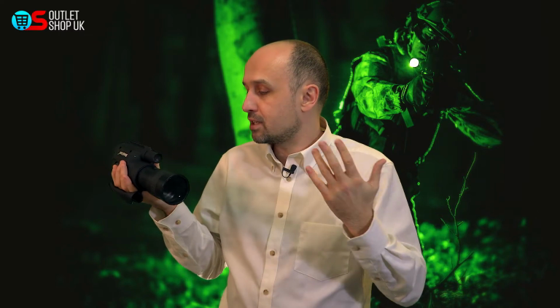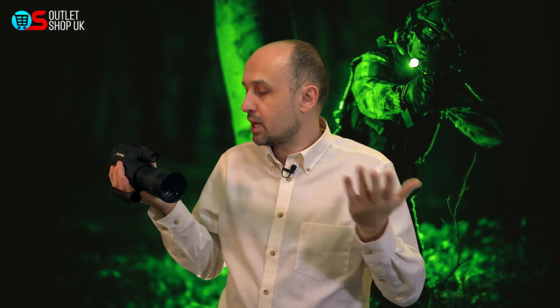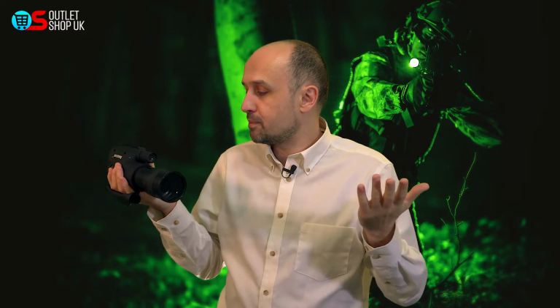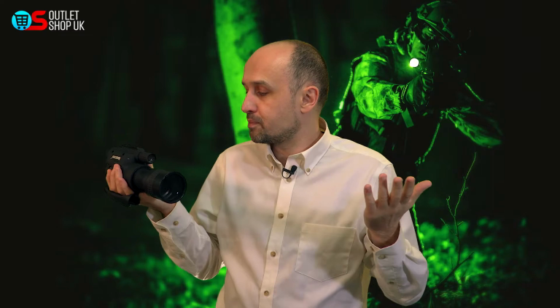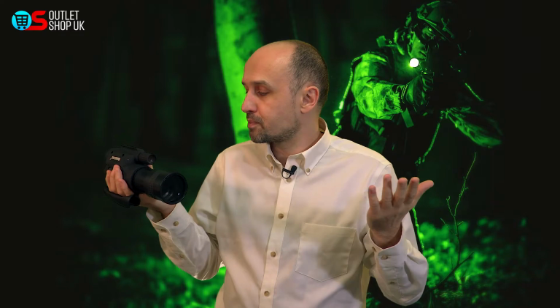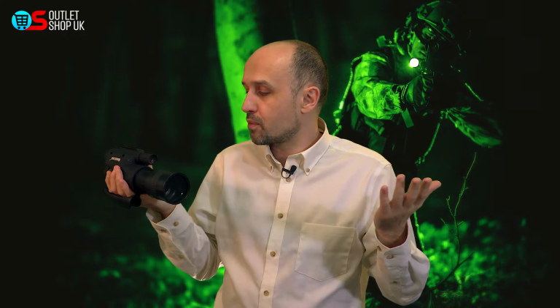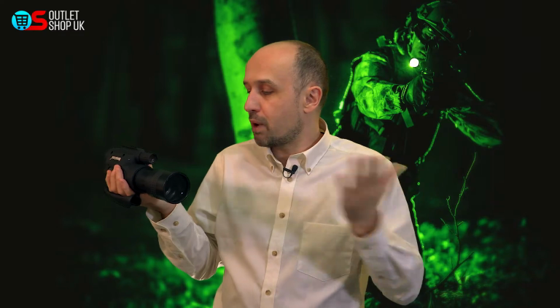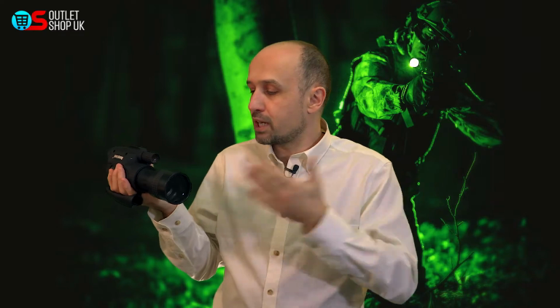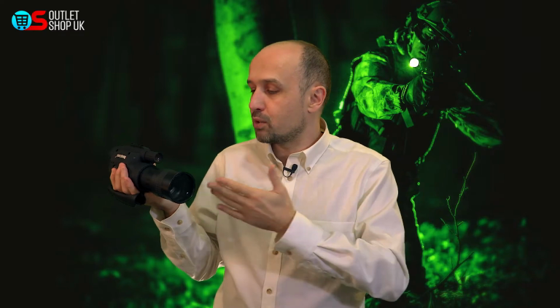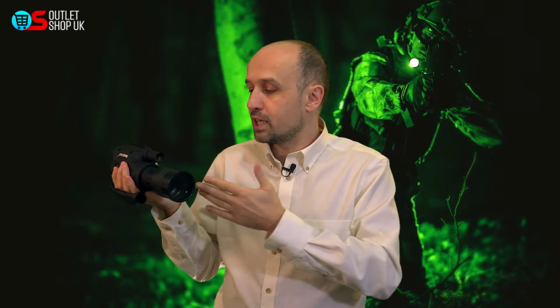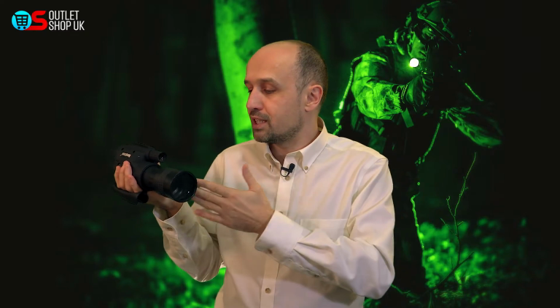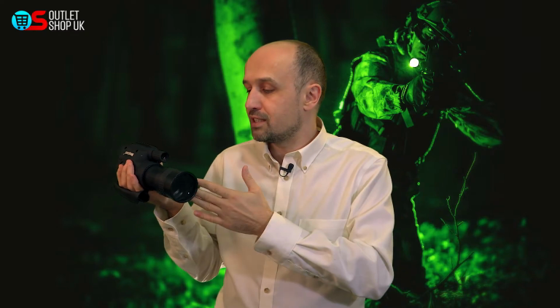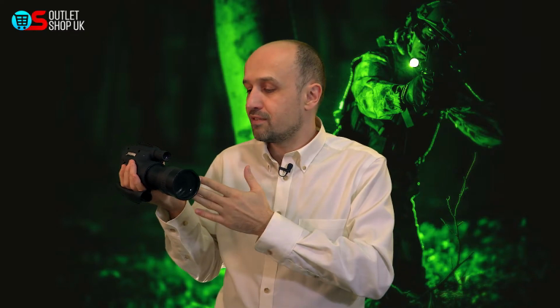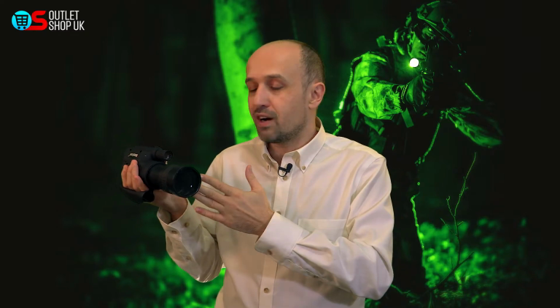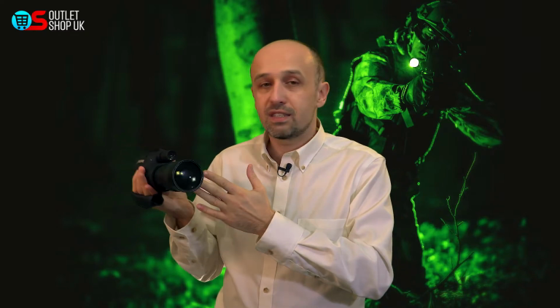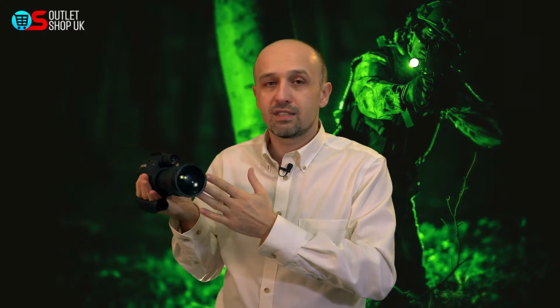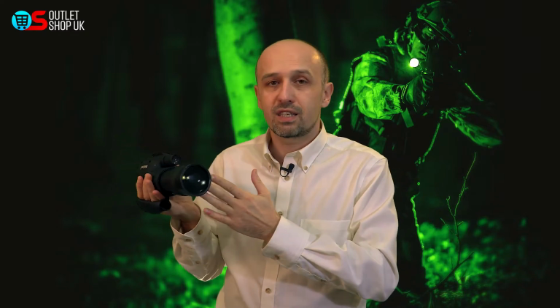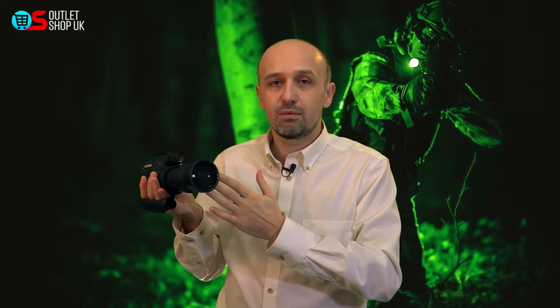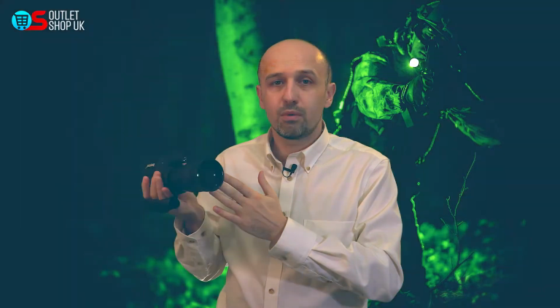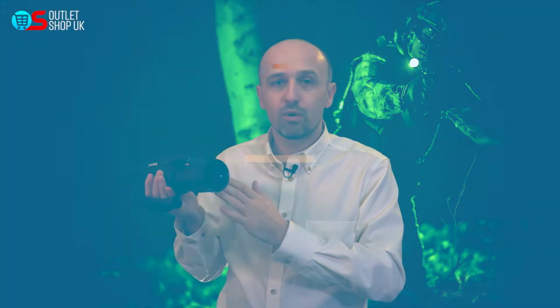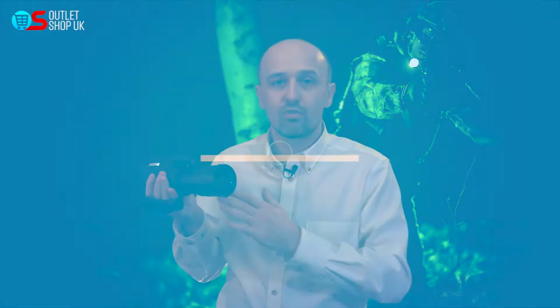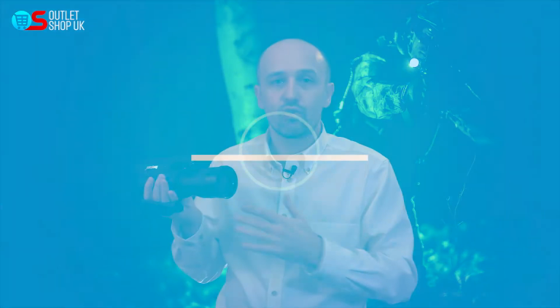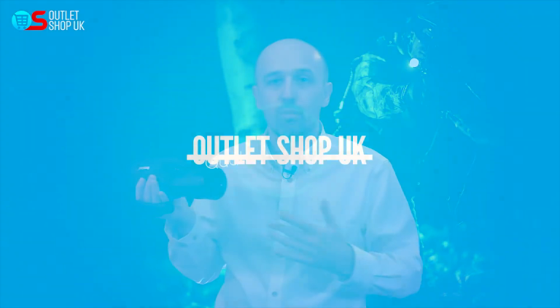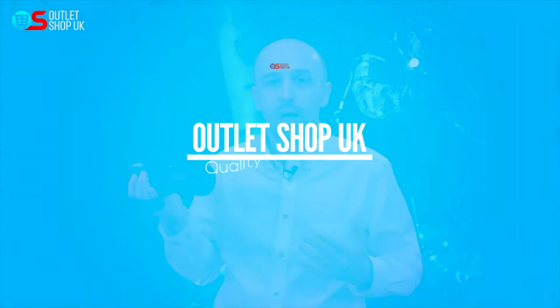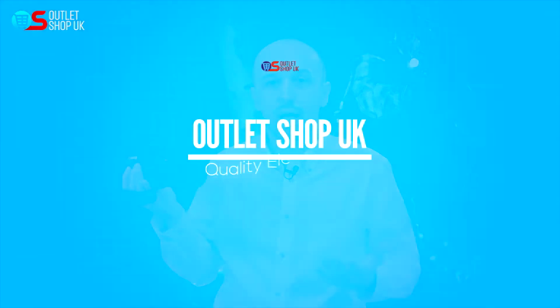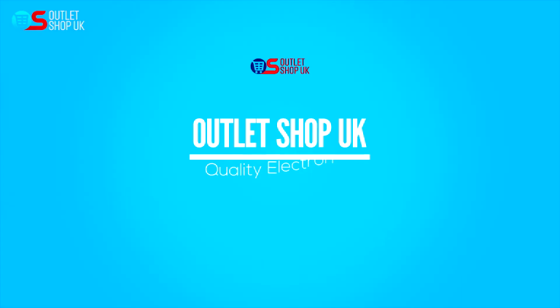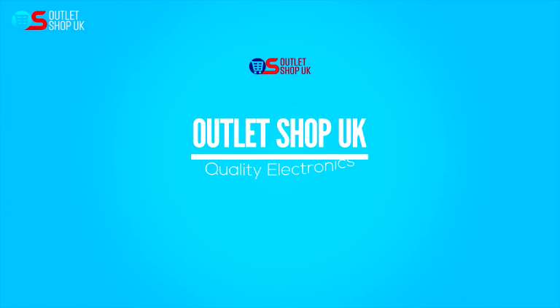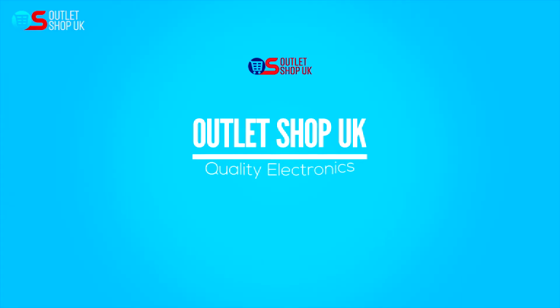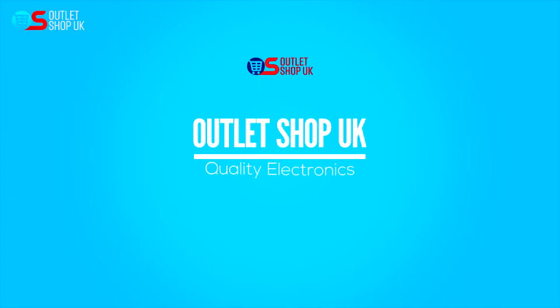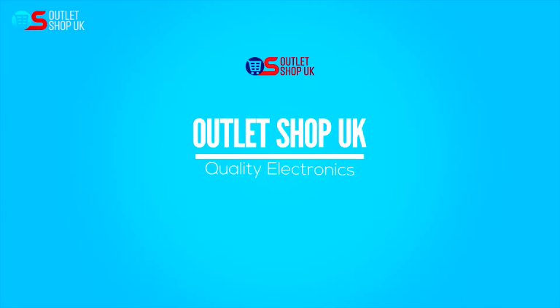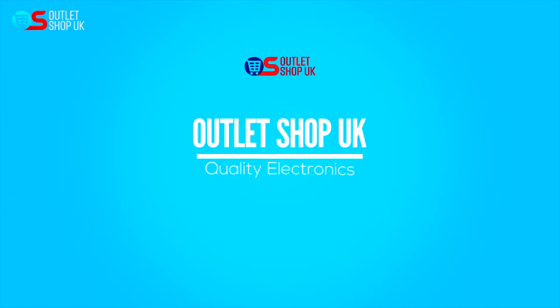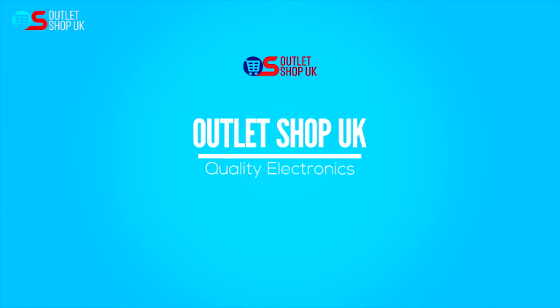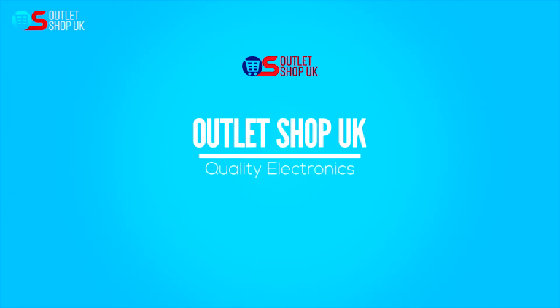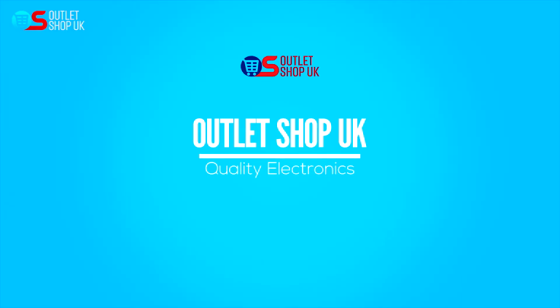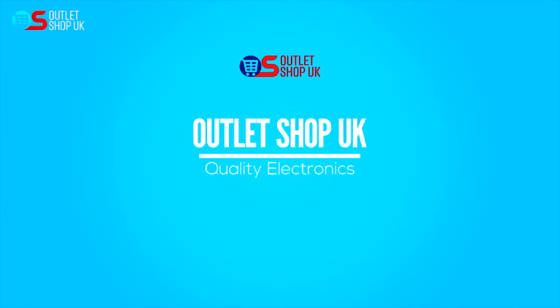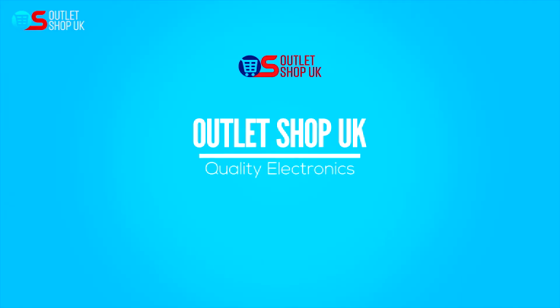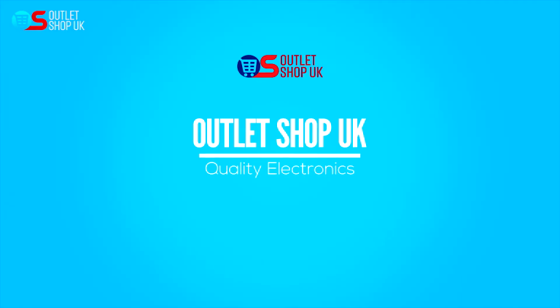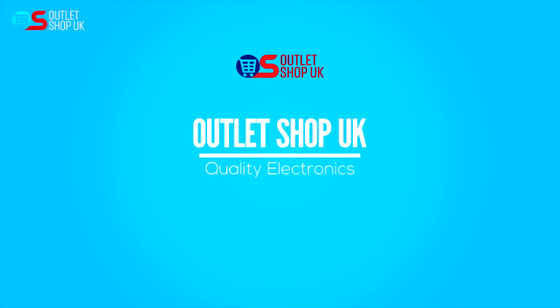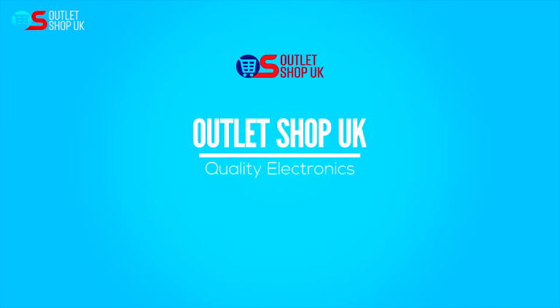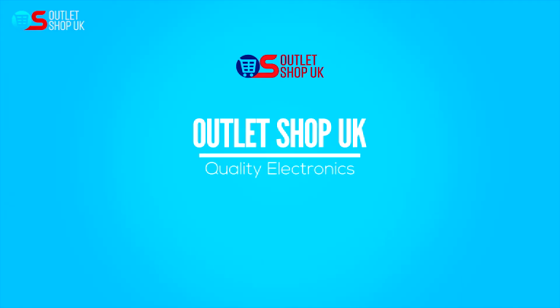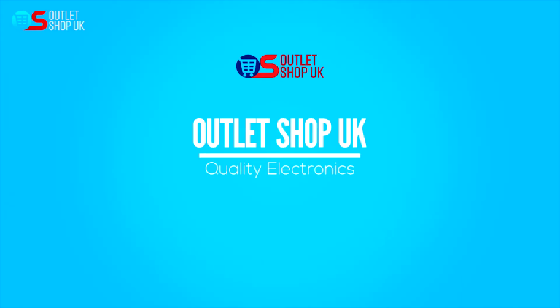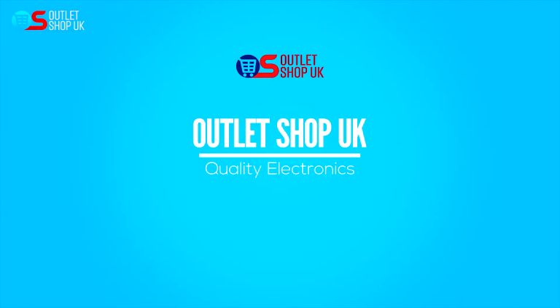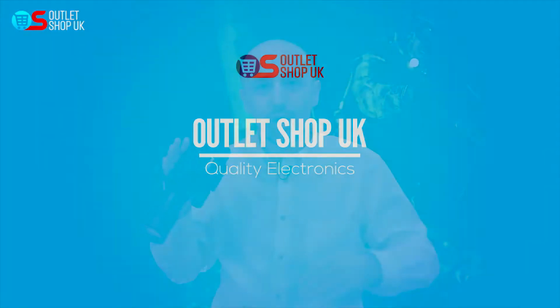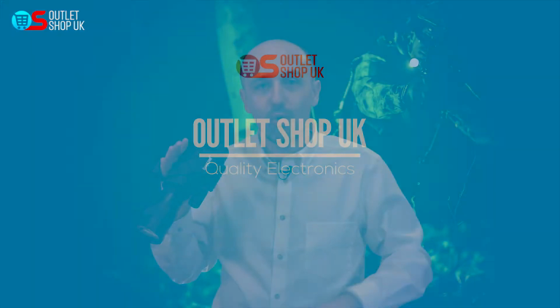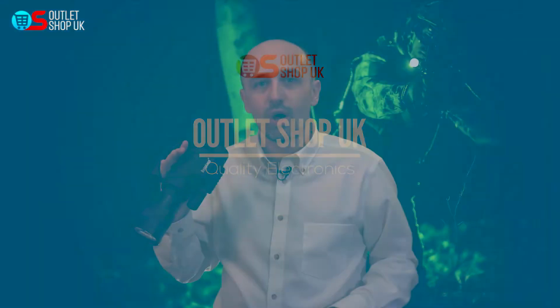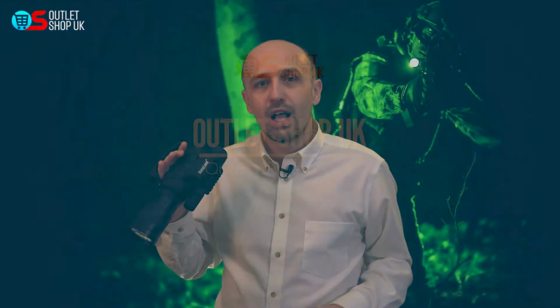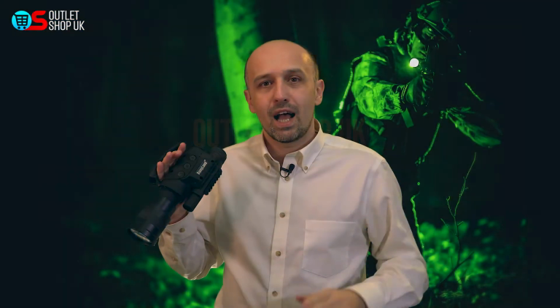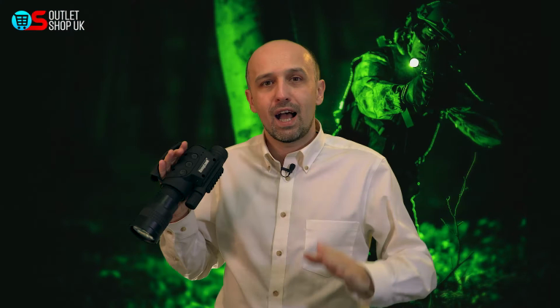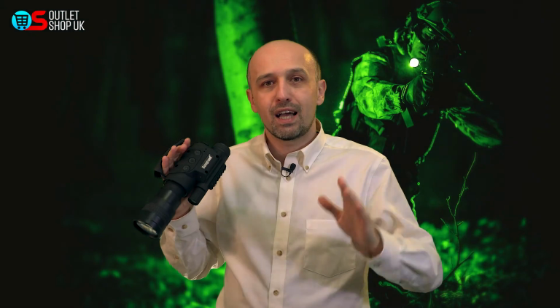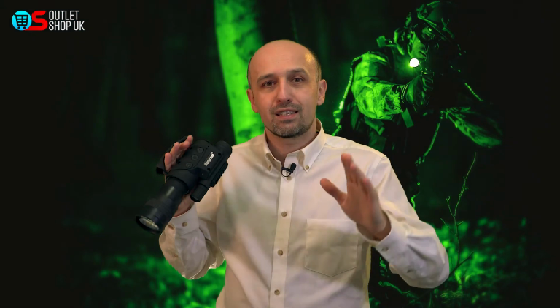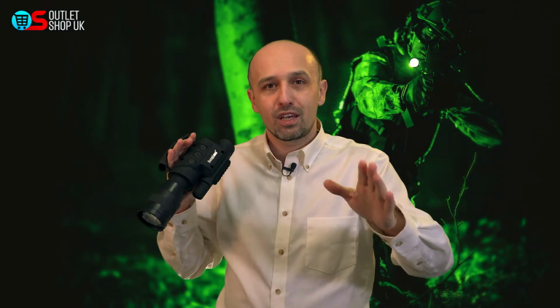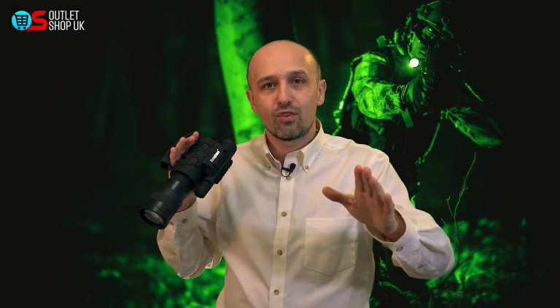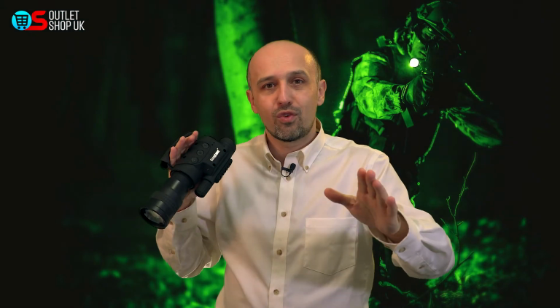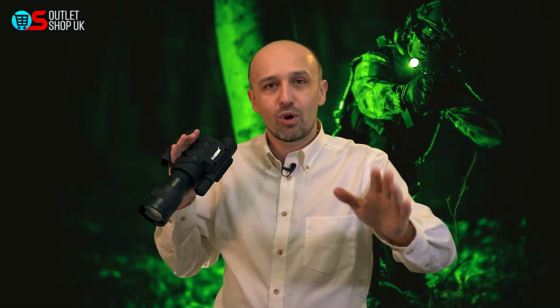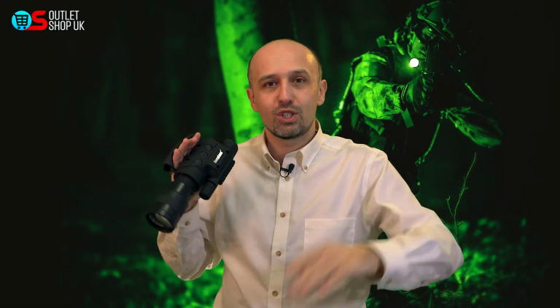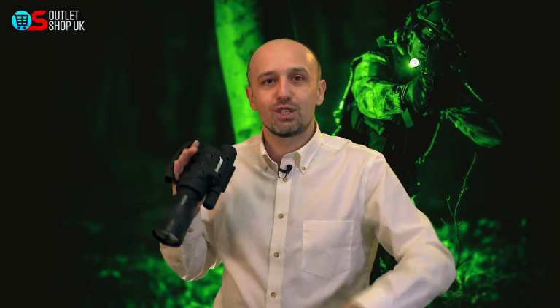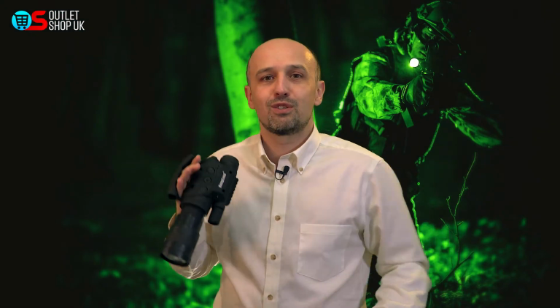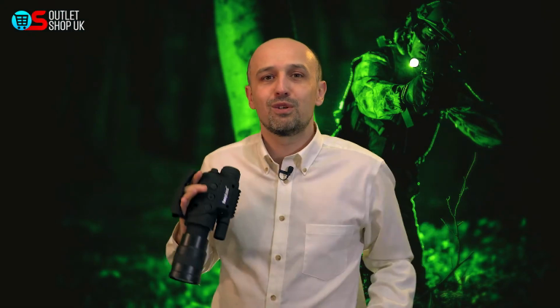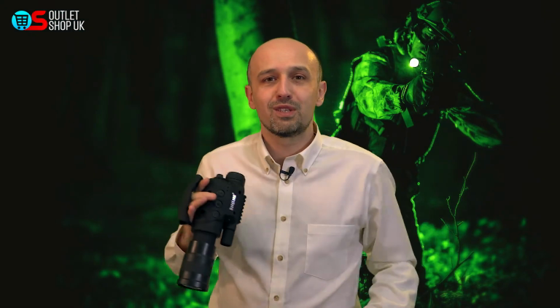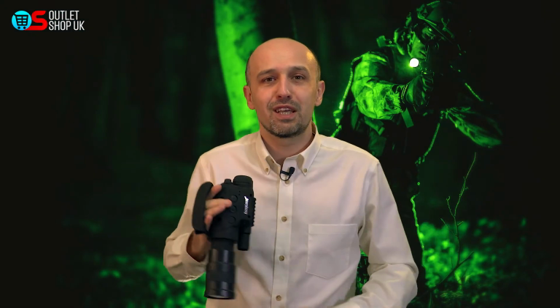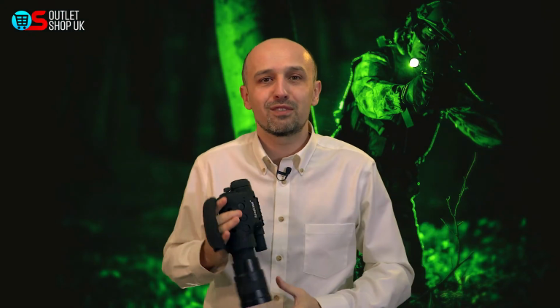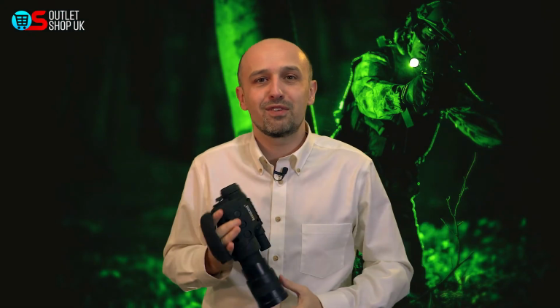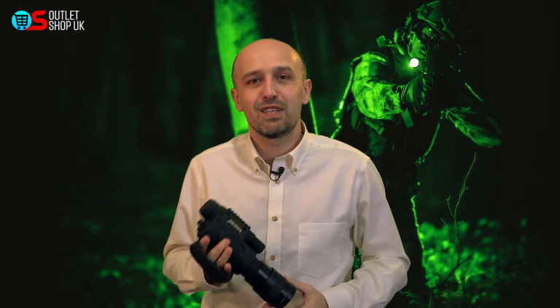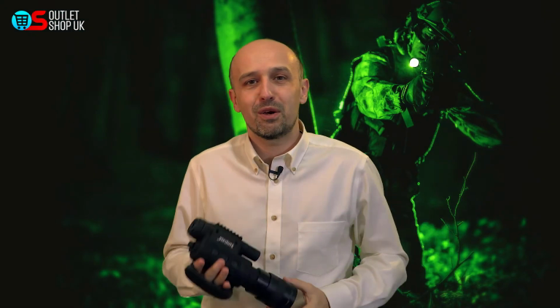By the way, these devices can be bought from Outlet Shop UK — links below. Thank you for watching. See you in the next video.